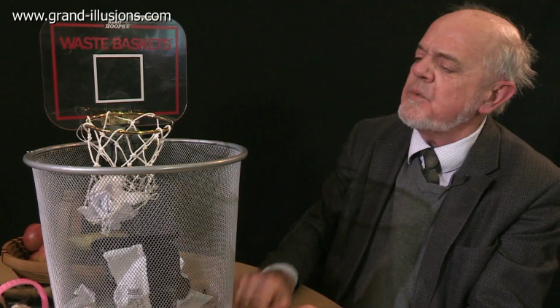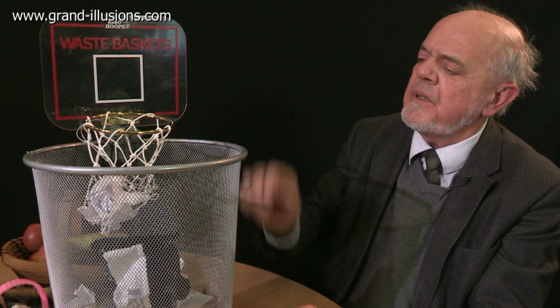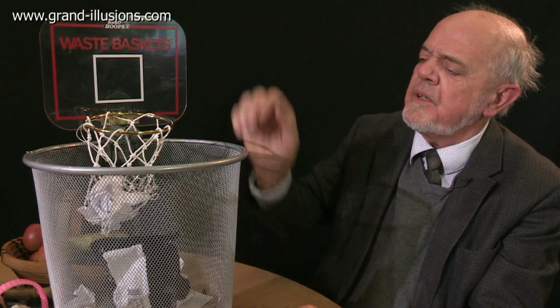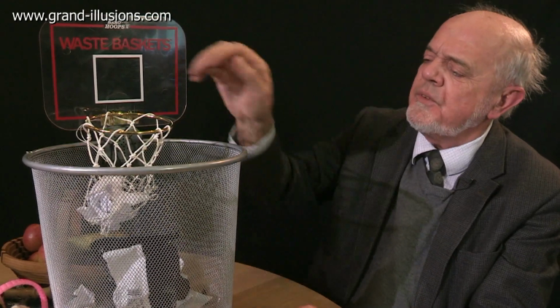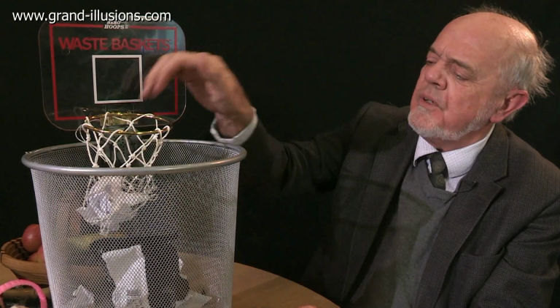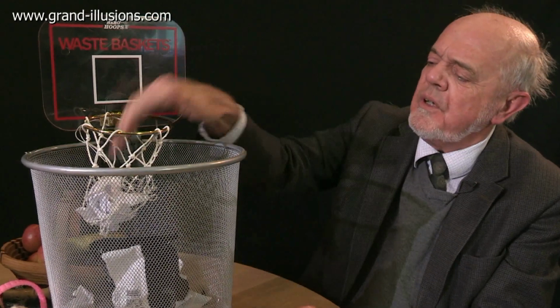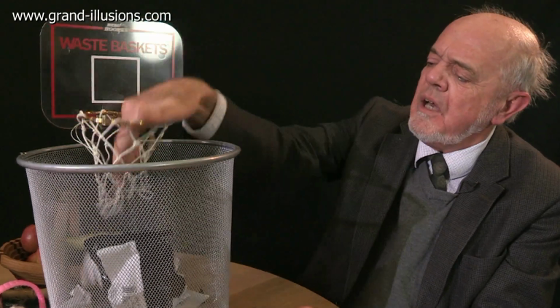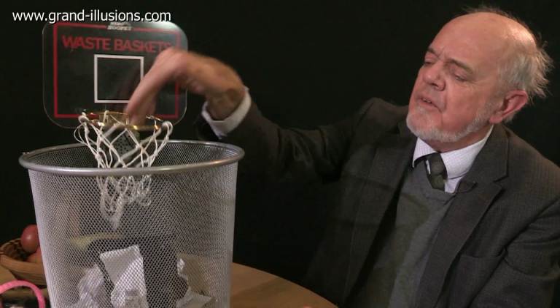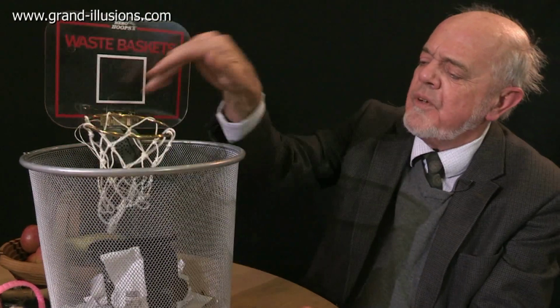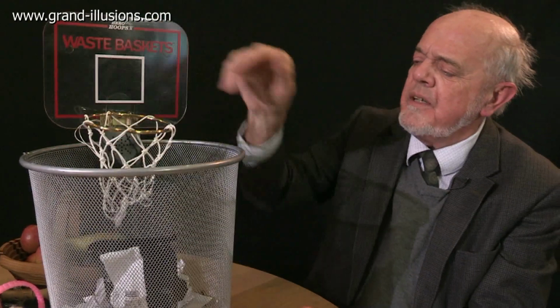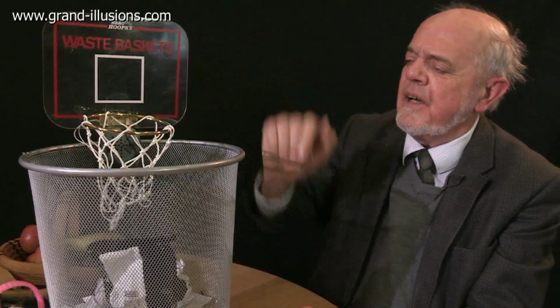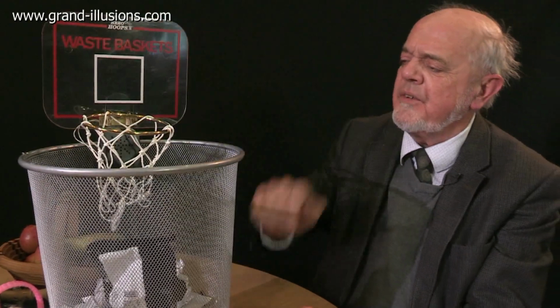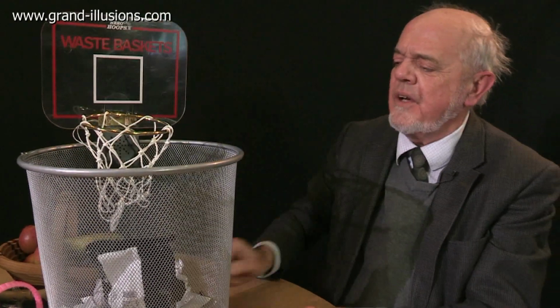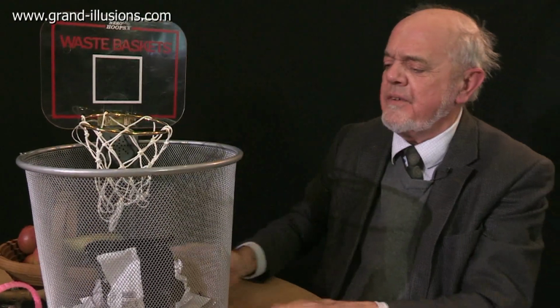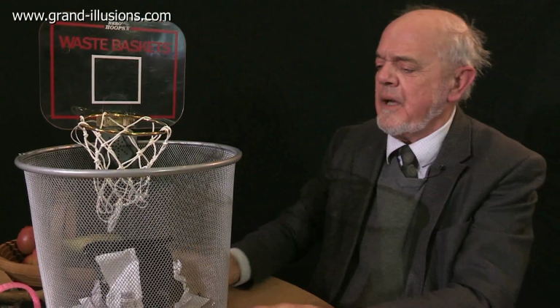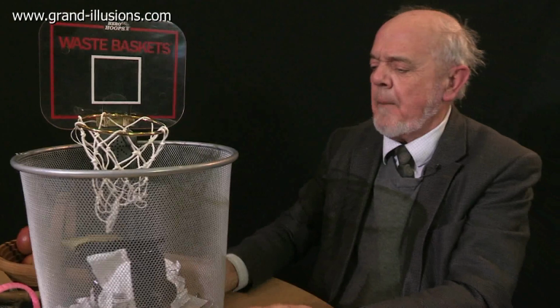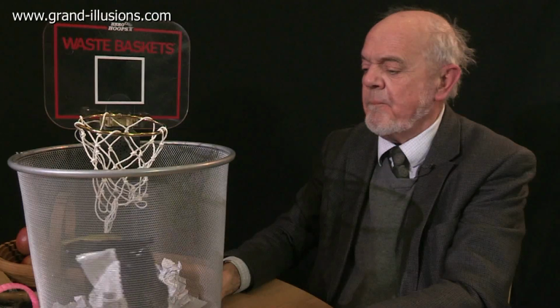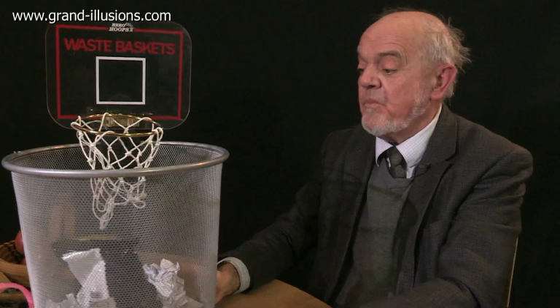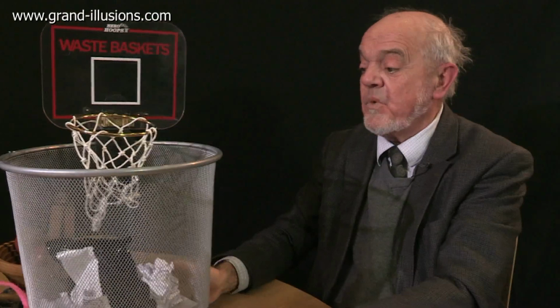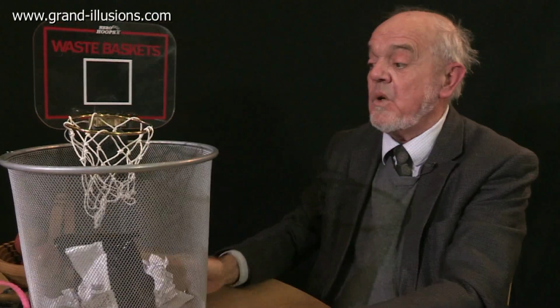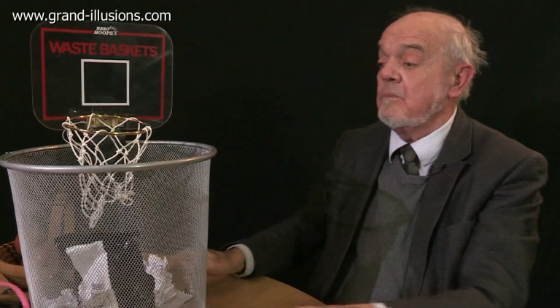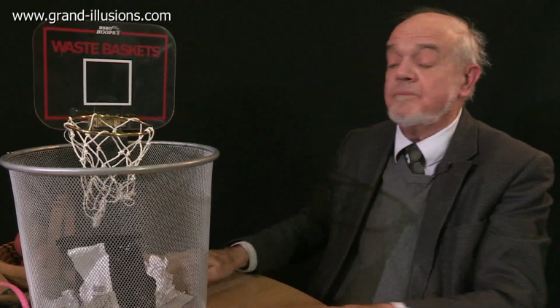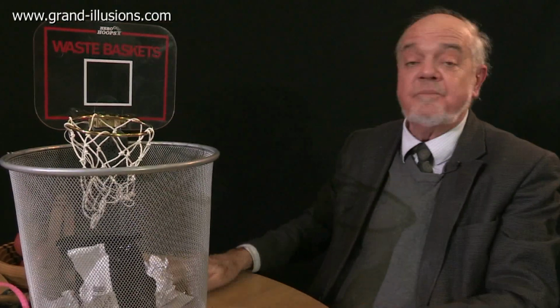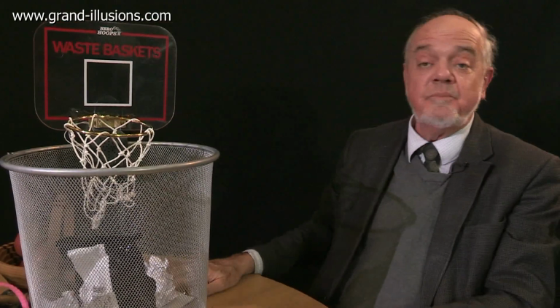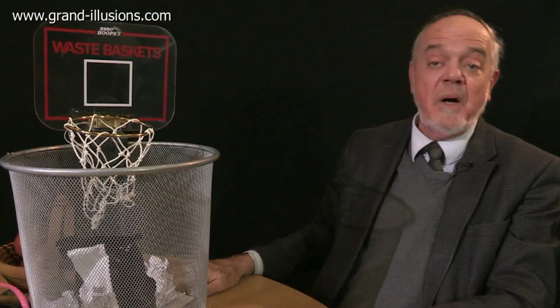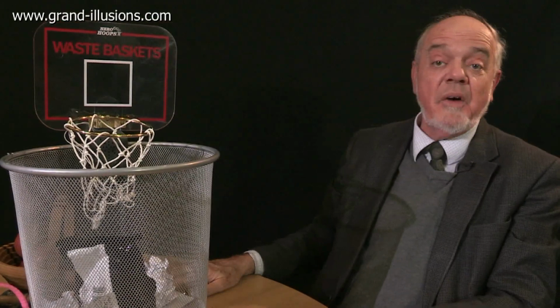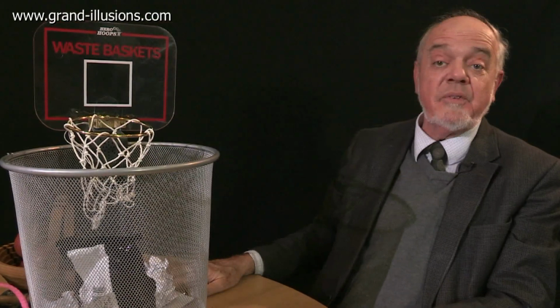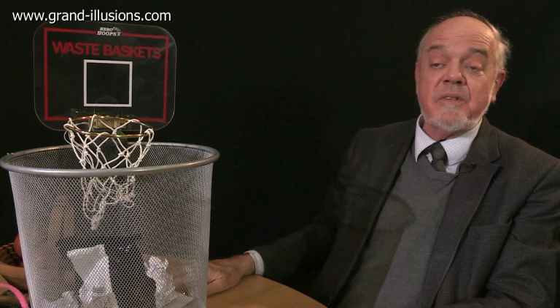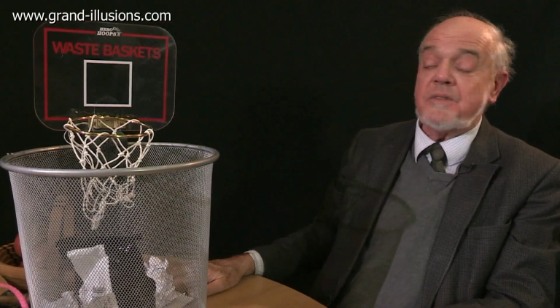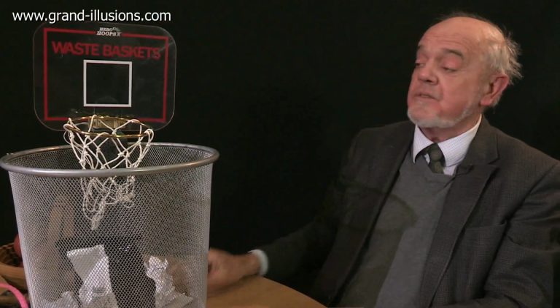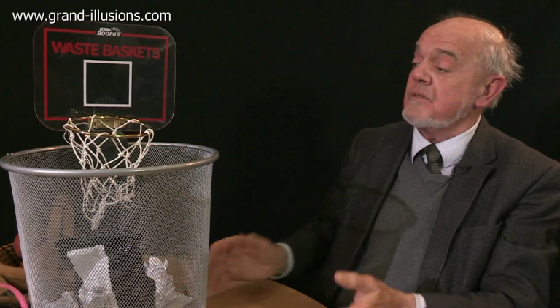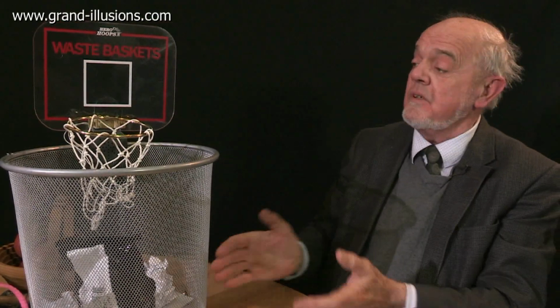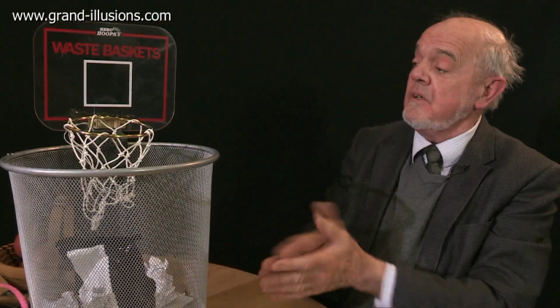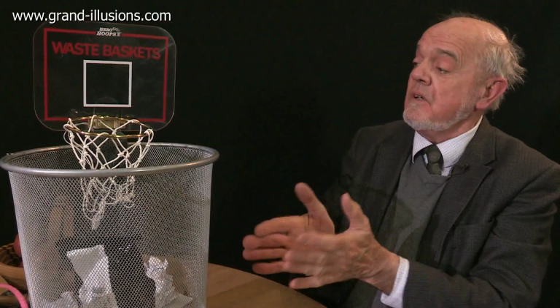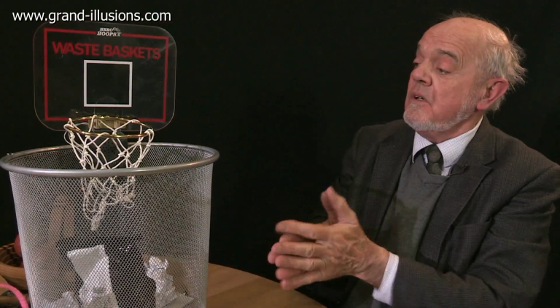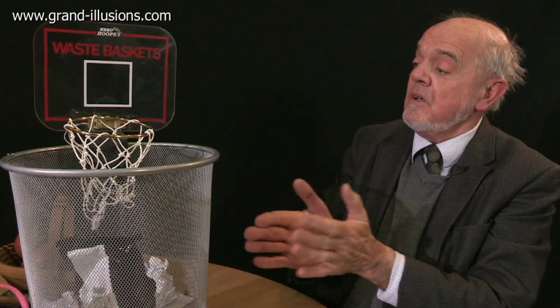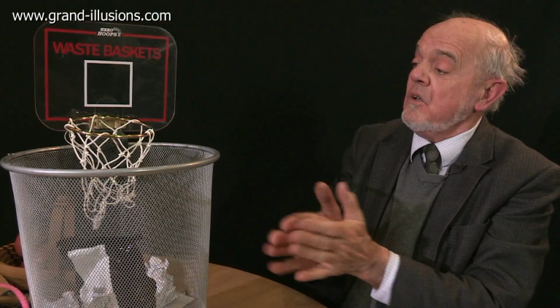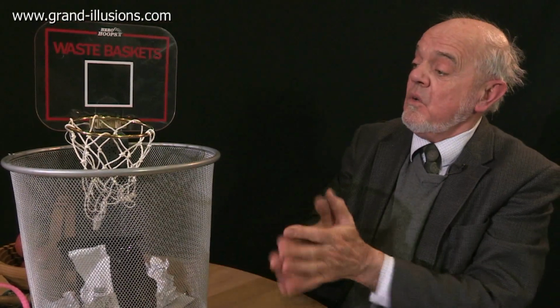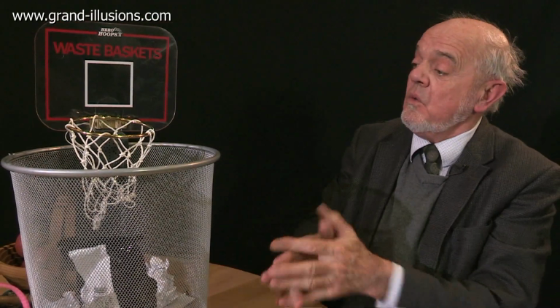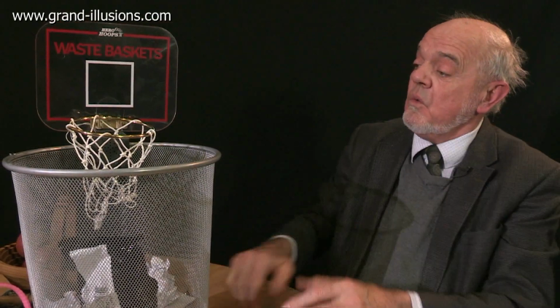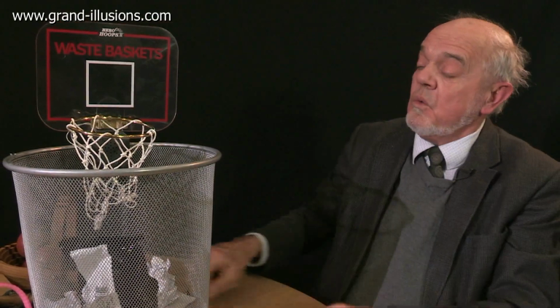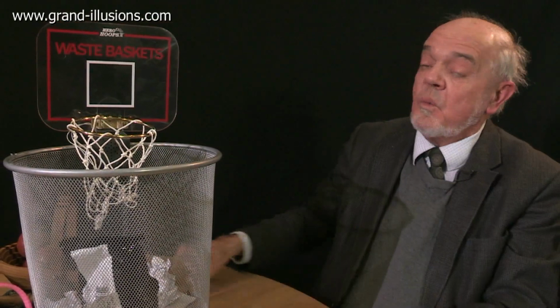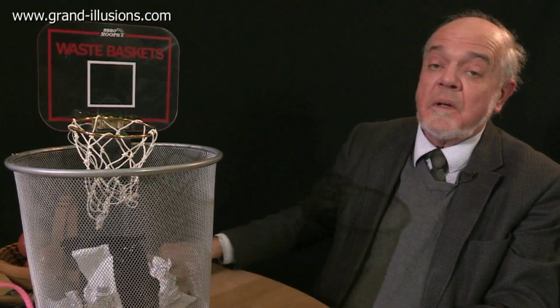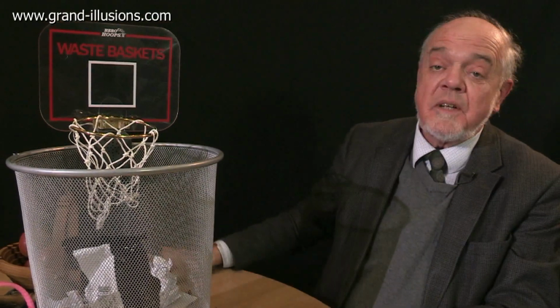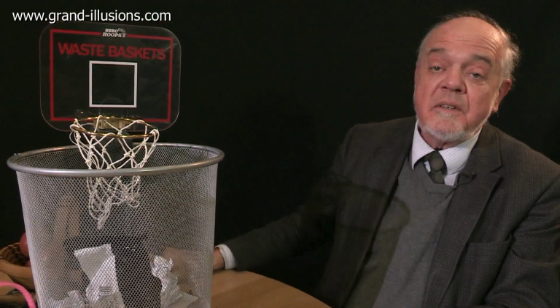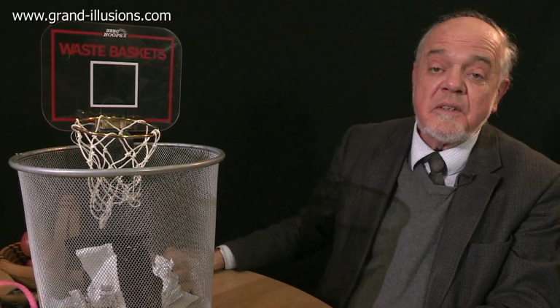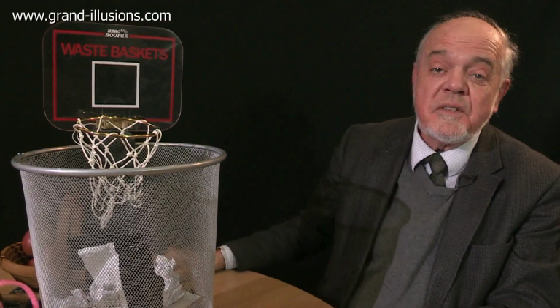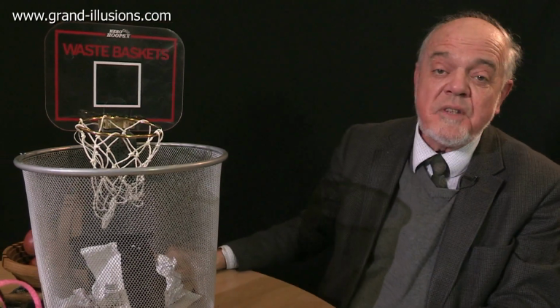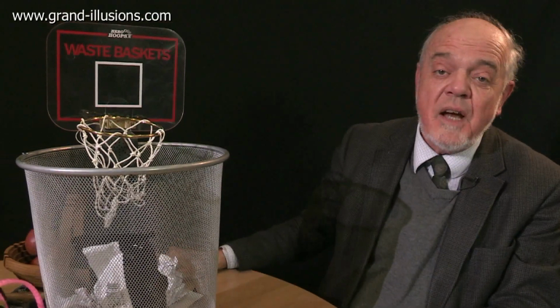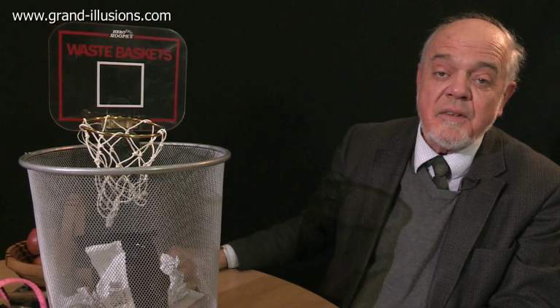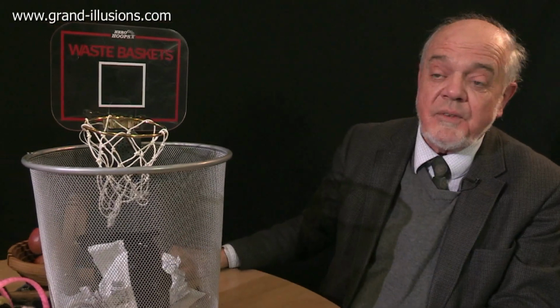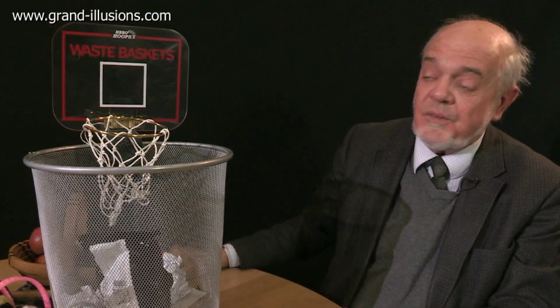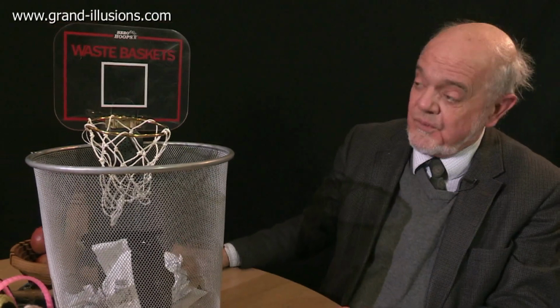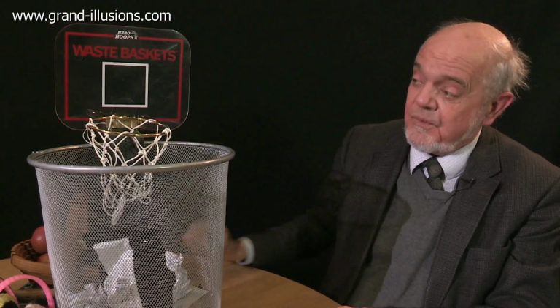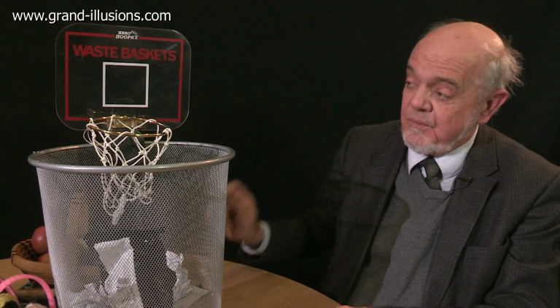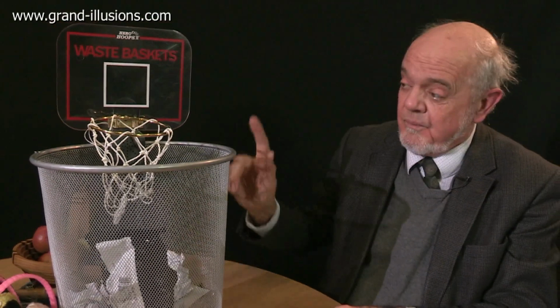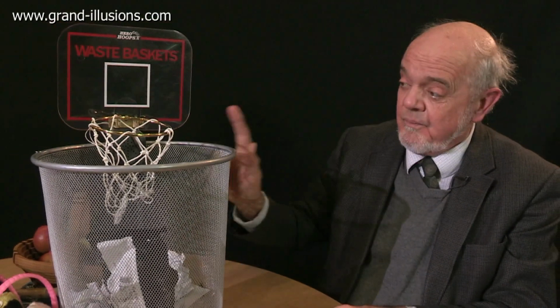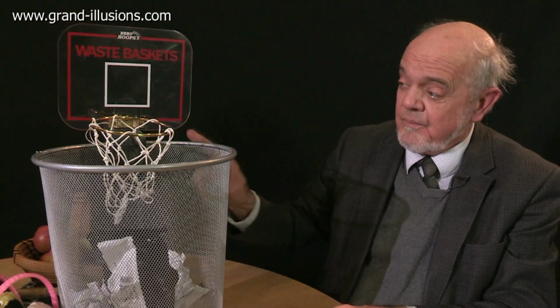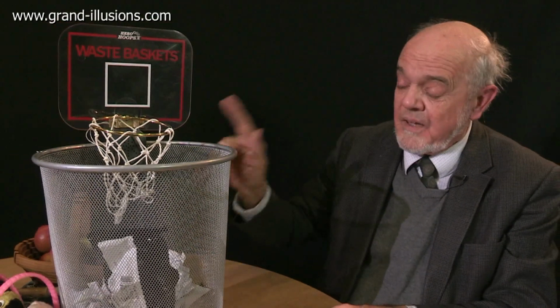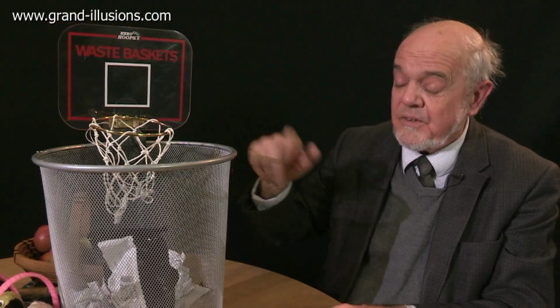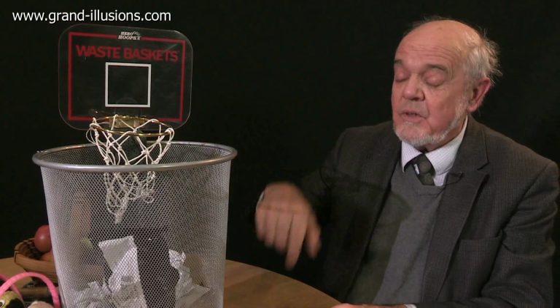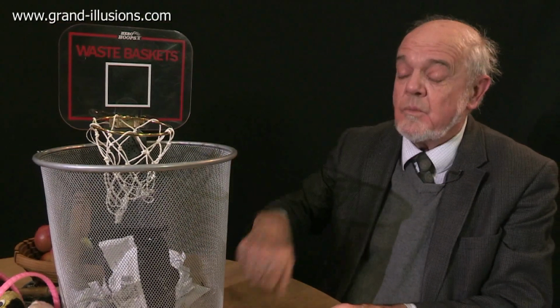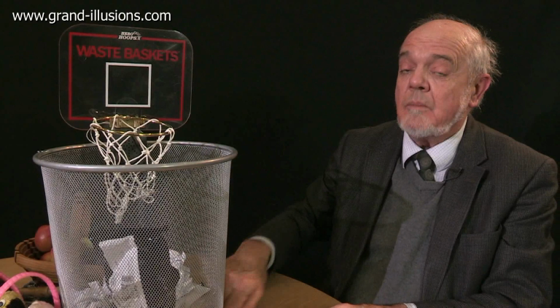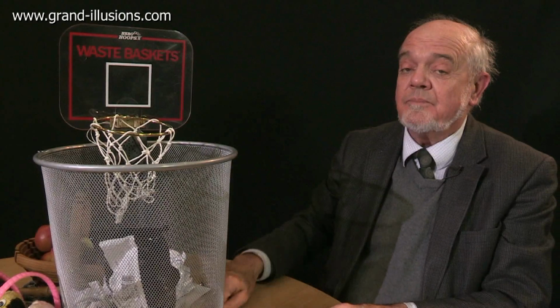But this one is a very nice idea. So, baskets. Well done, other designers. That's a good one.